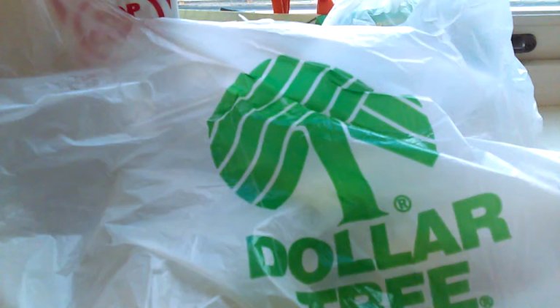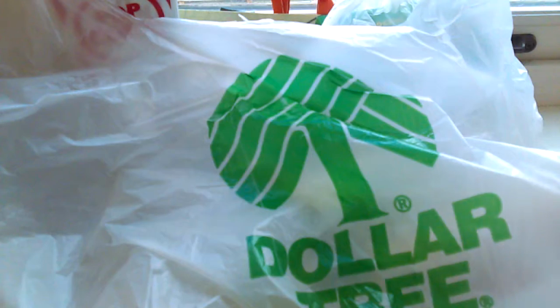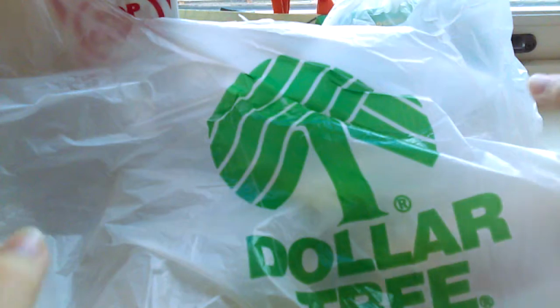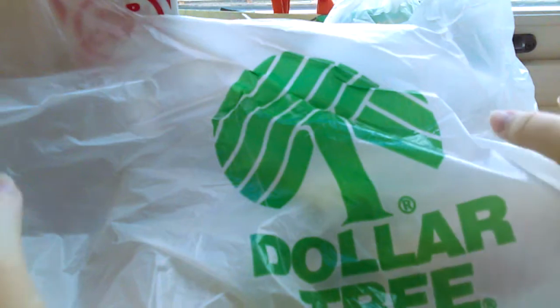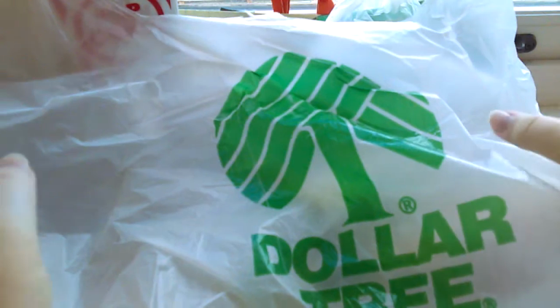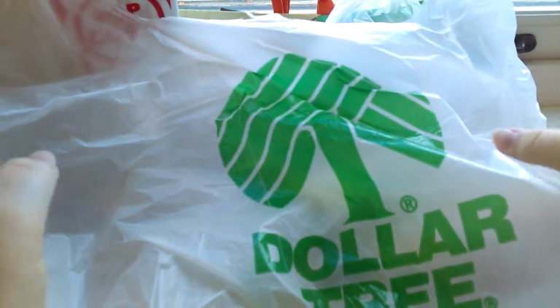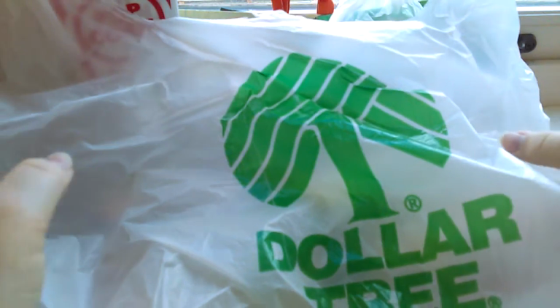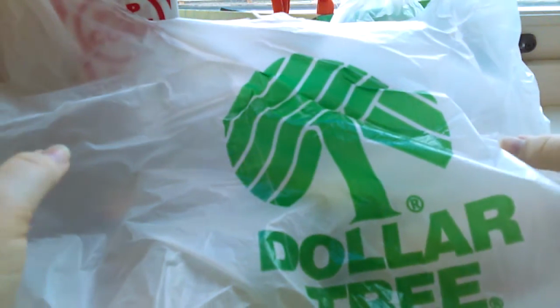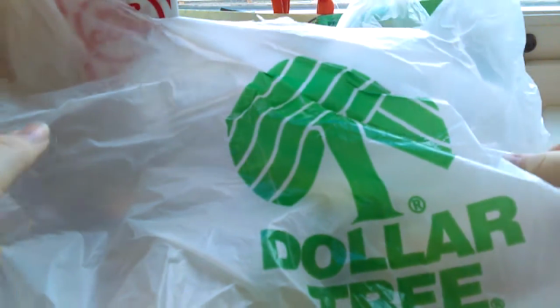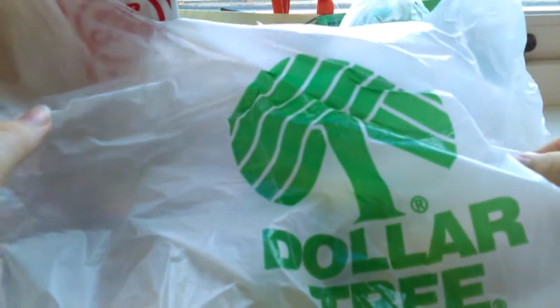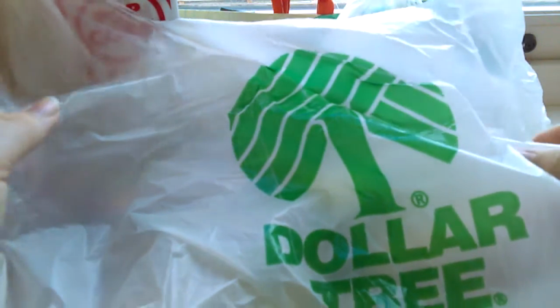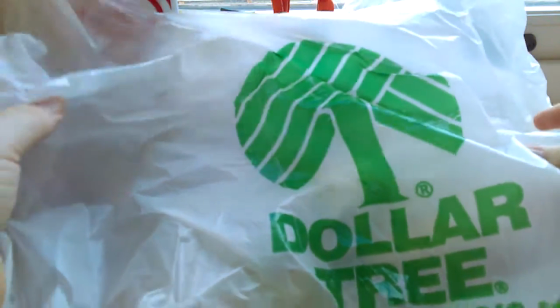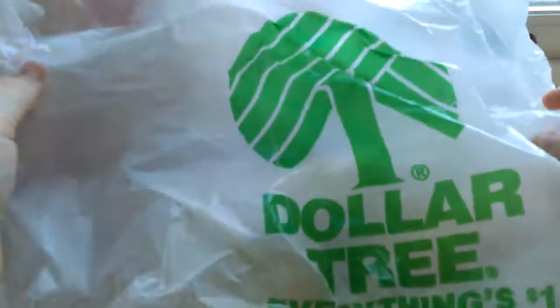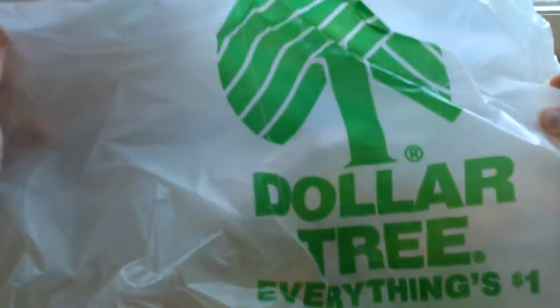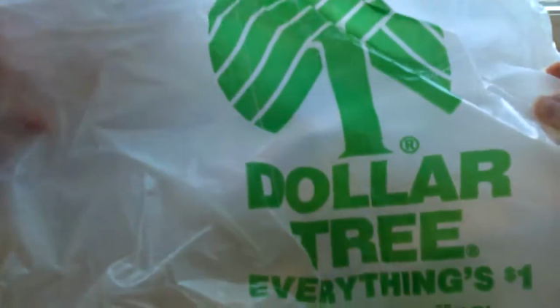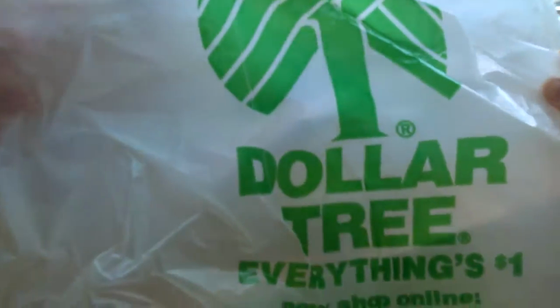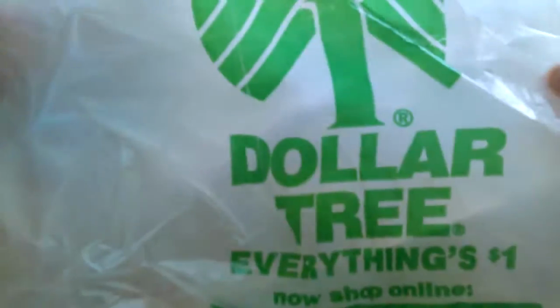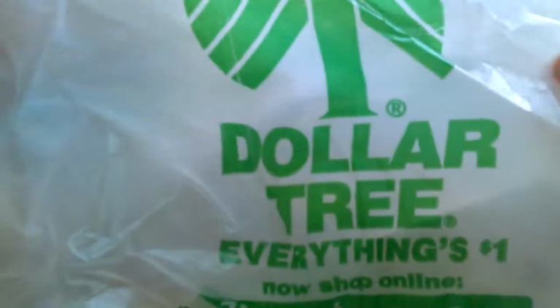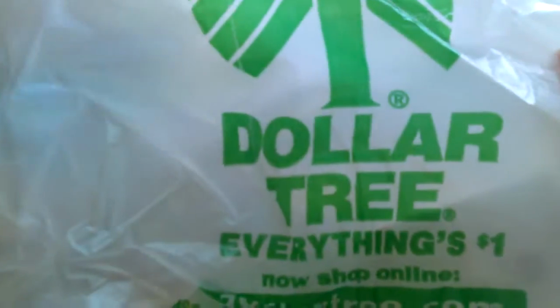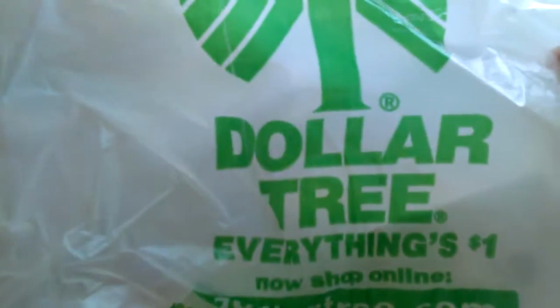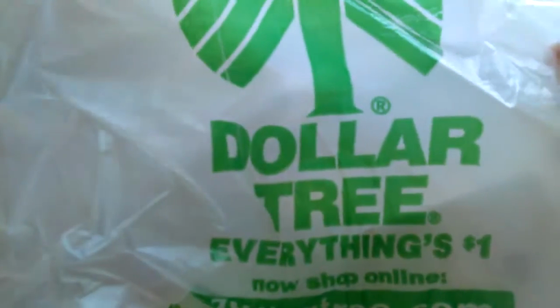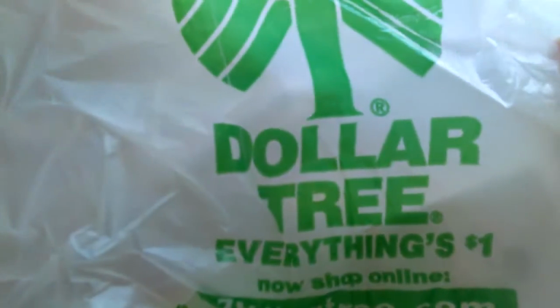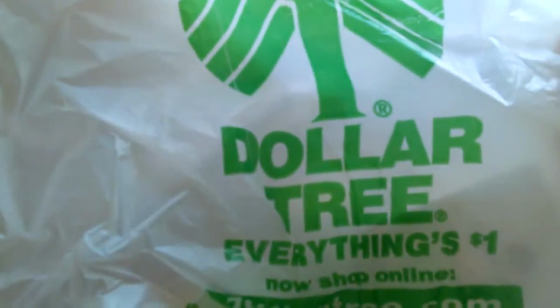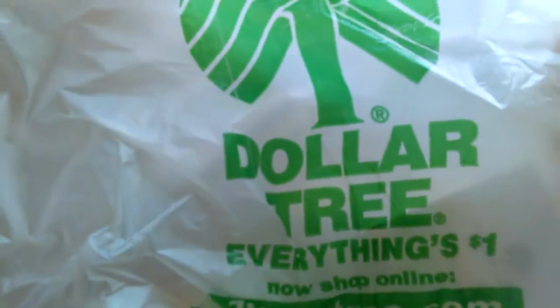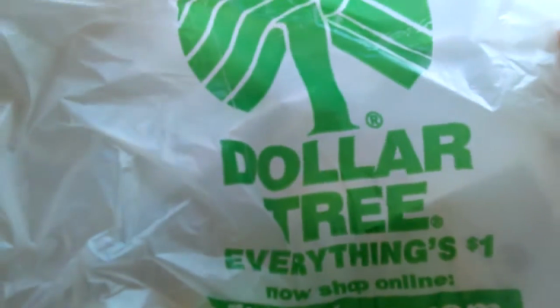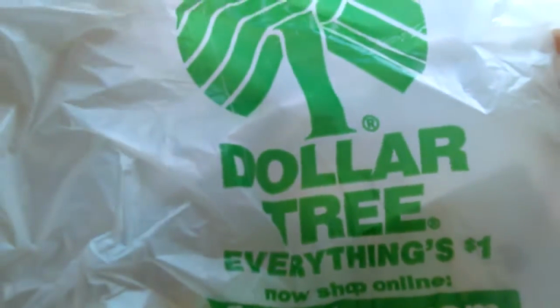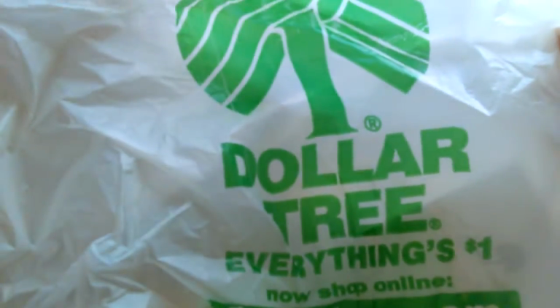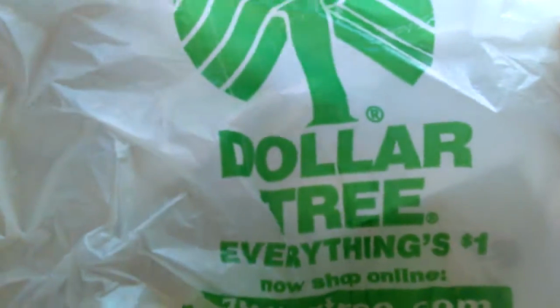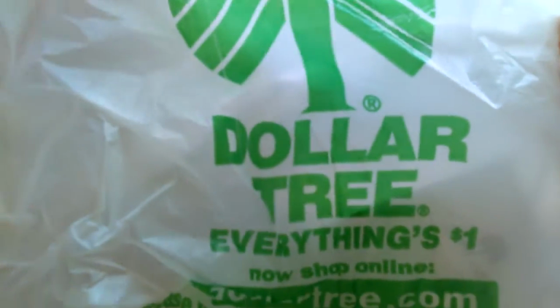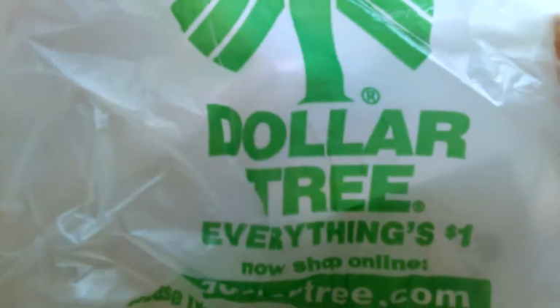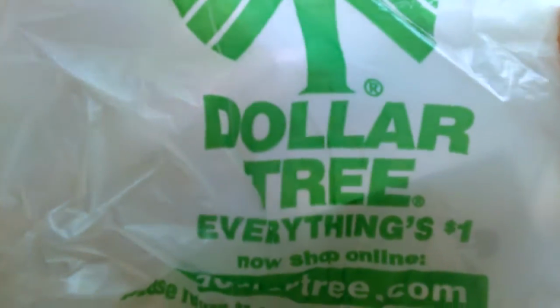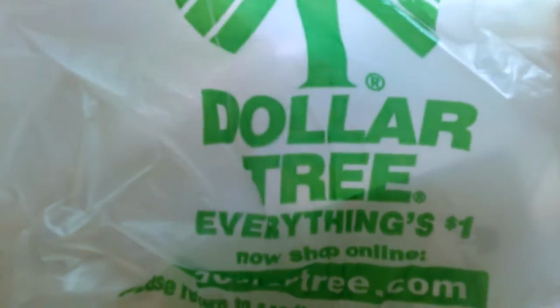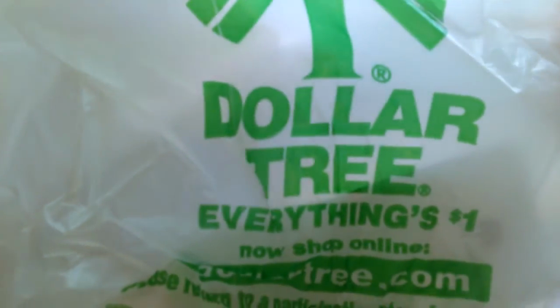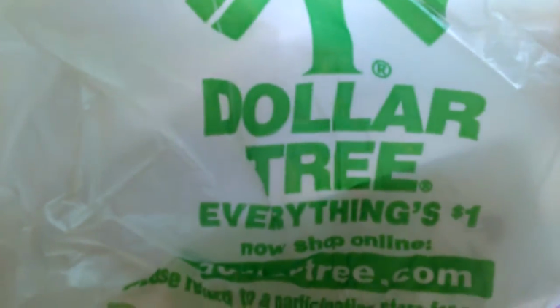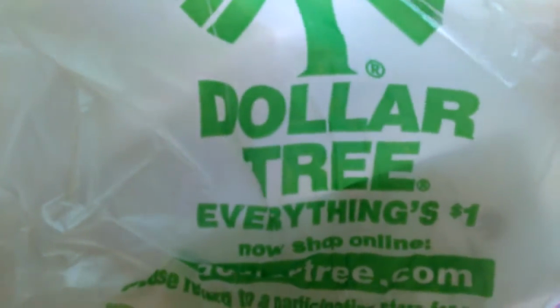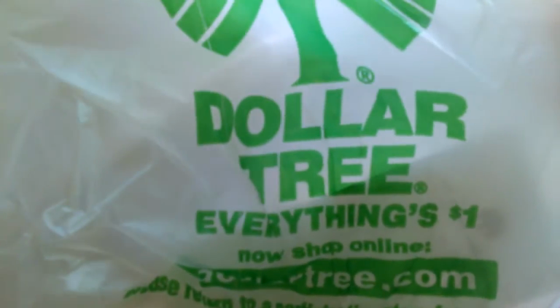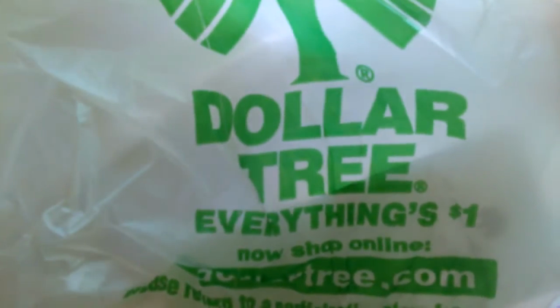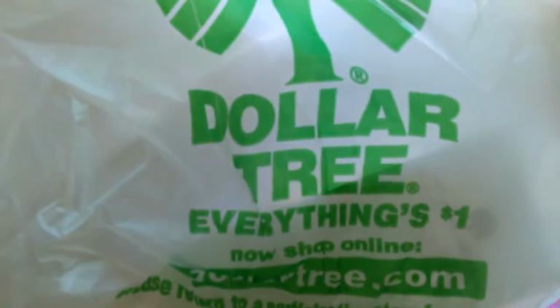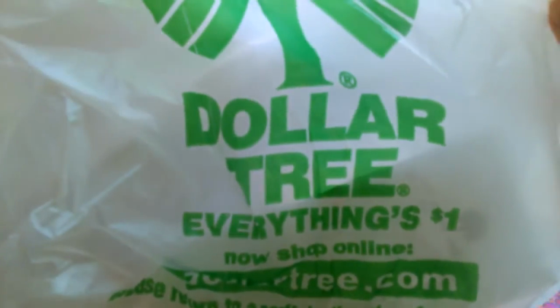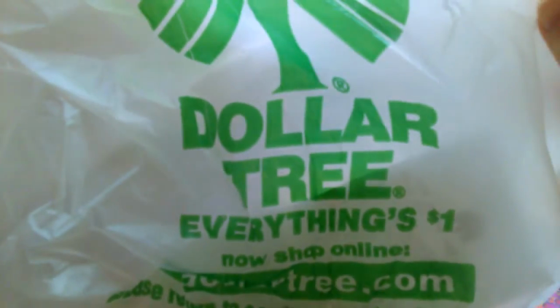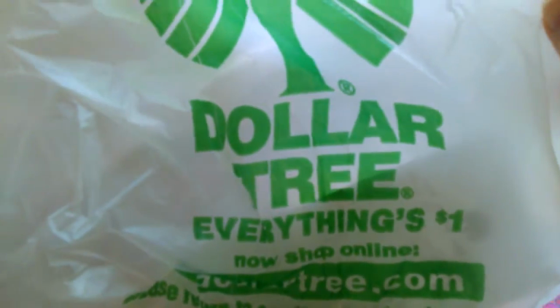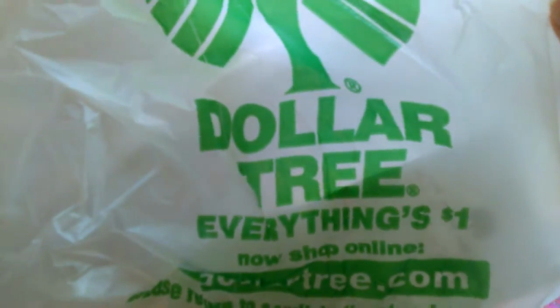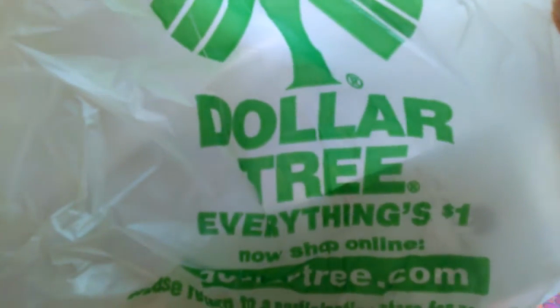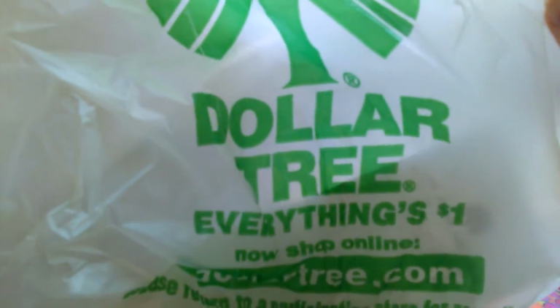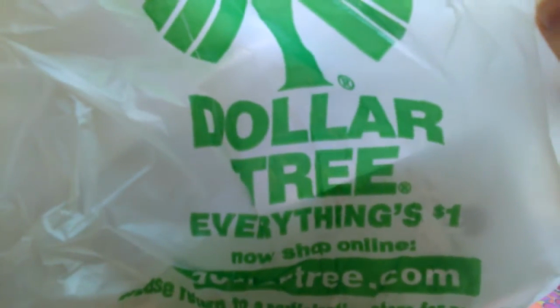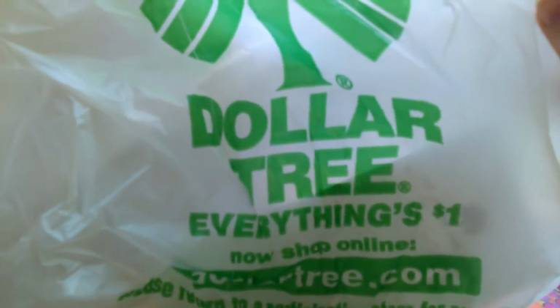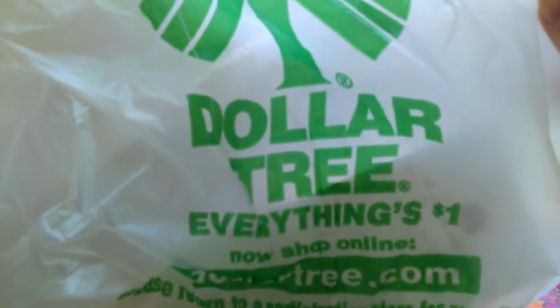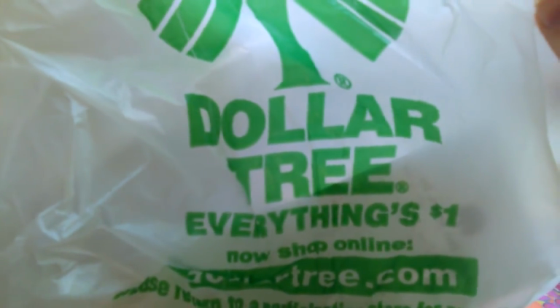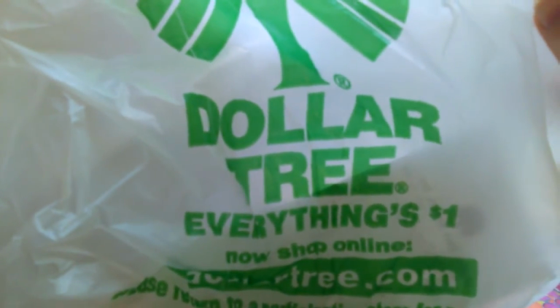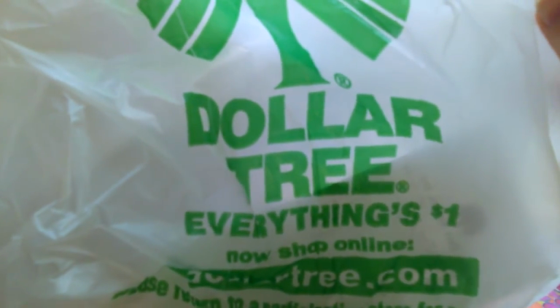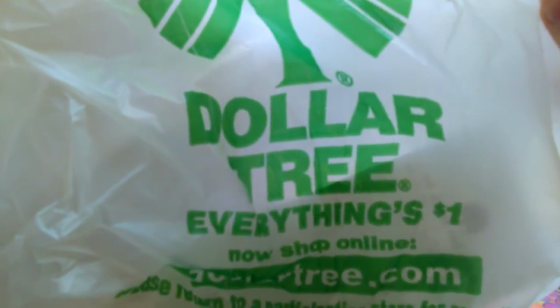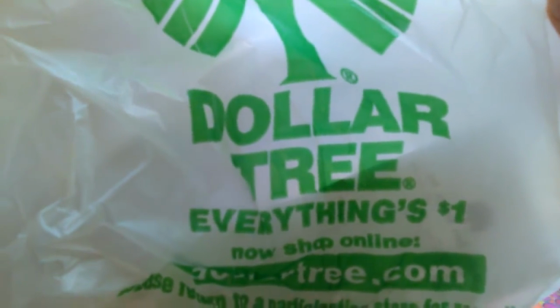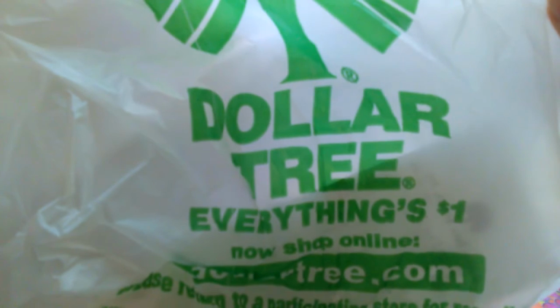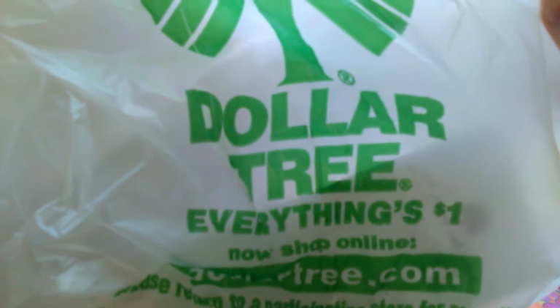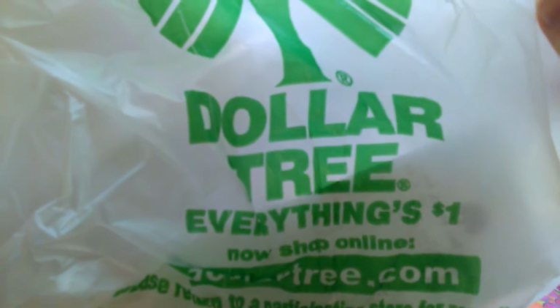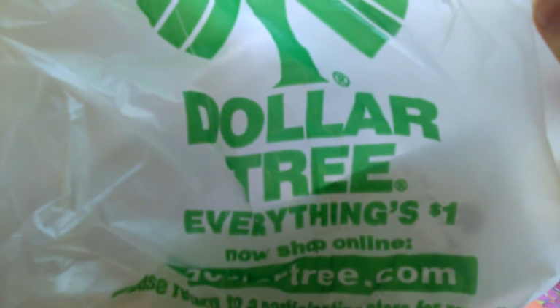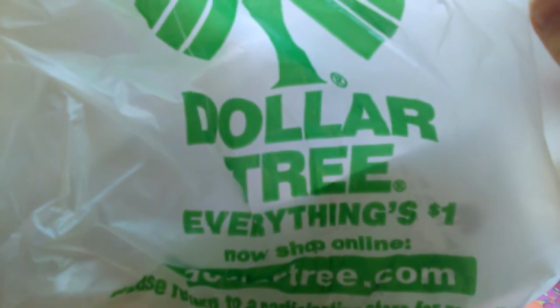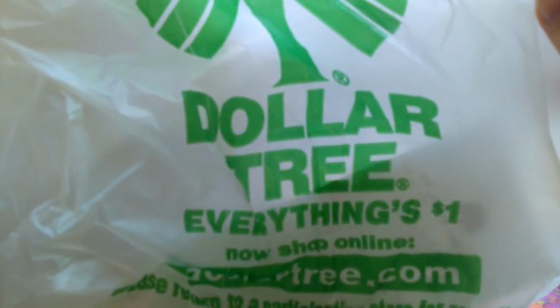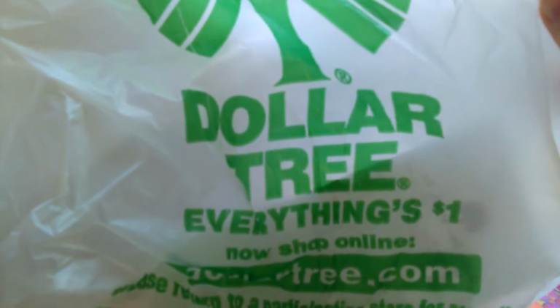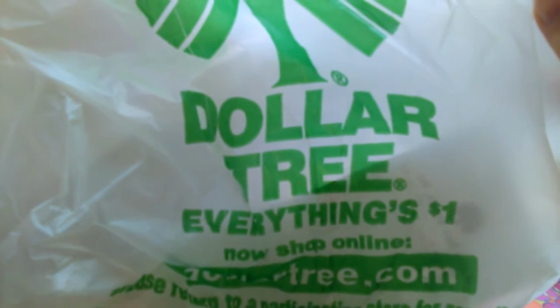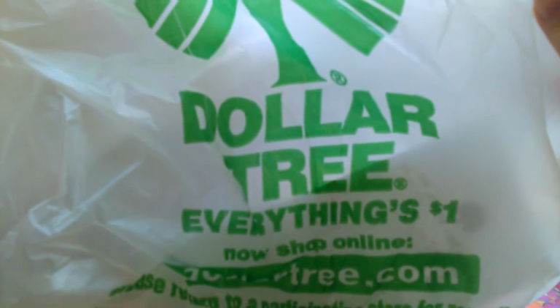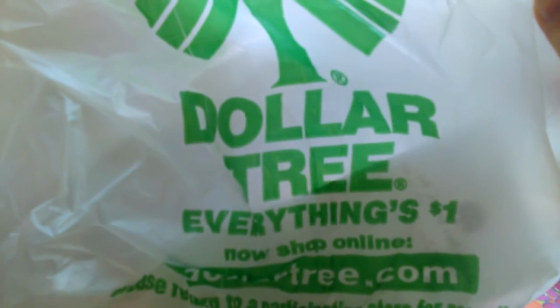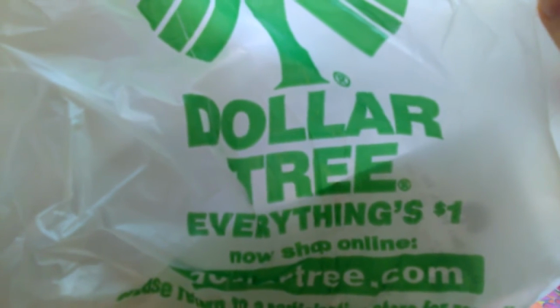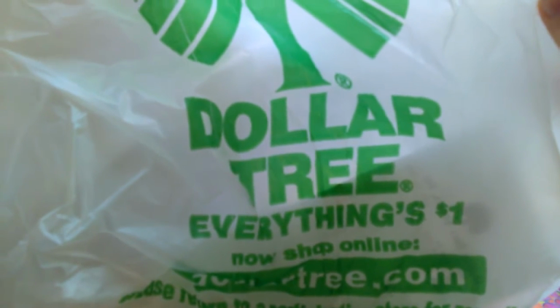Hey everybody, it's Samantha Nicole Toys here, and today I'm going to be doing a small Dollar Tree haul.